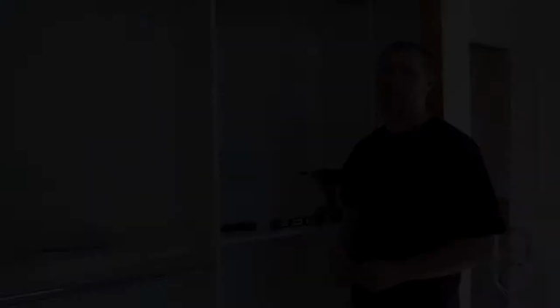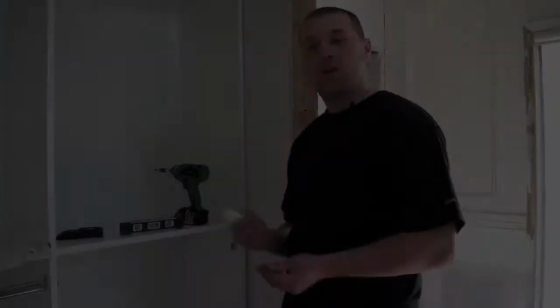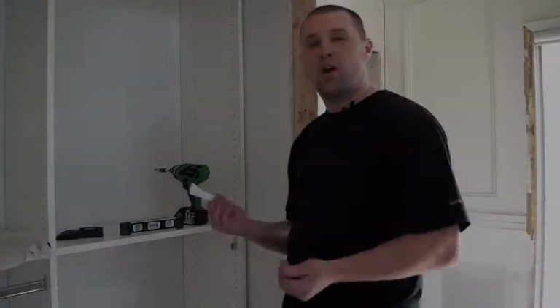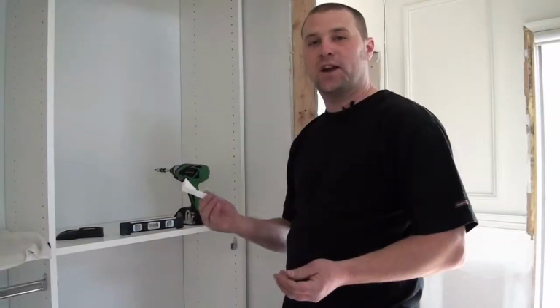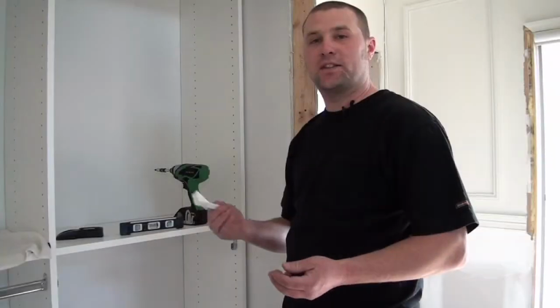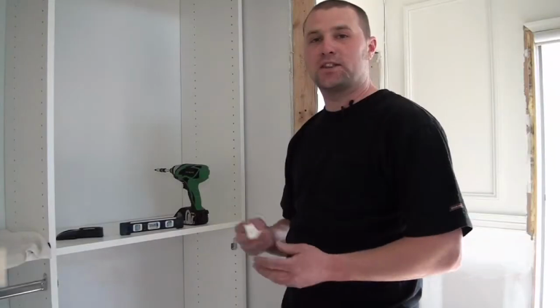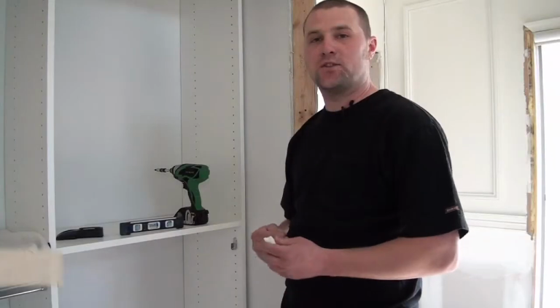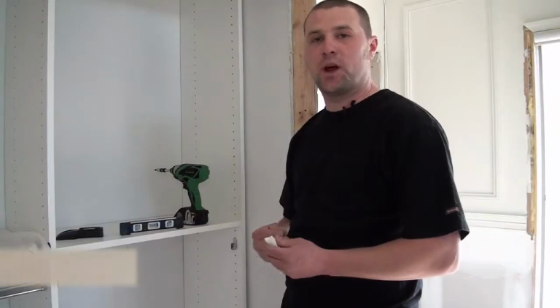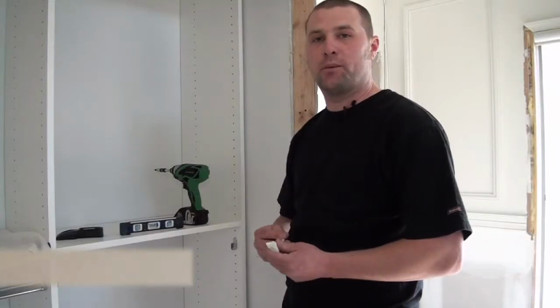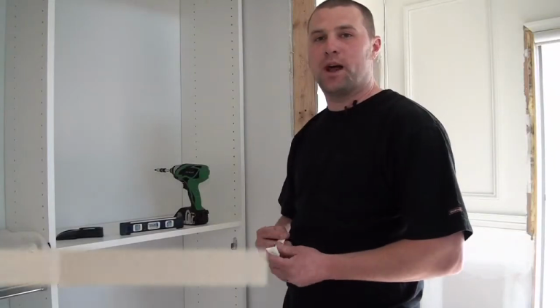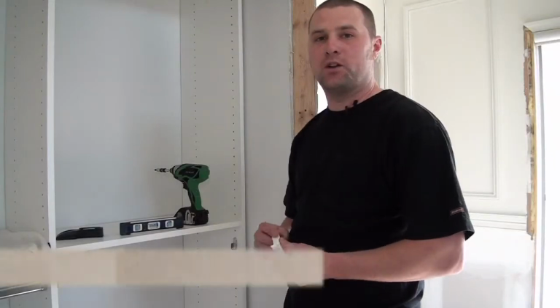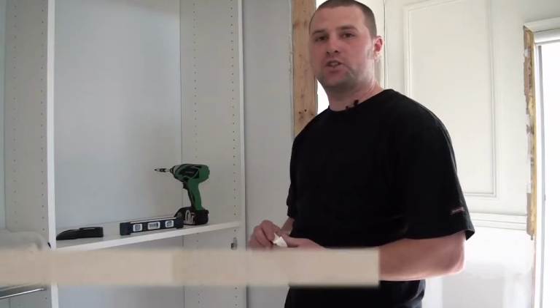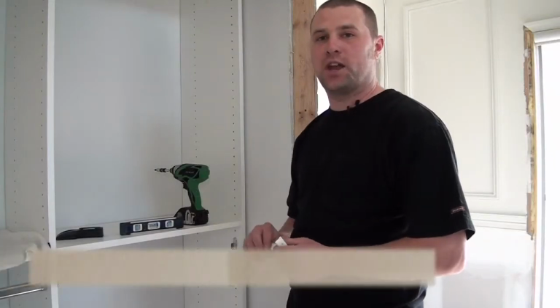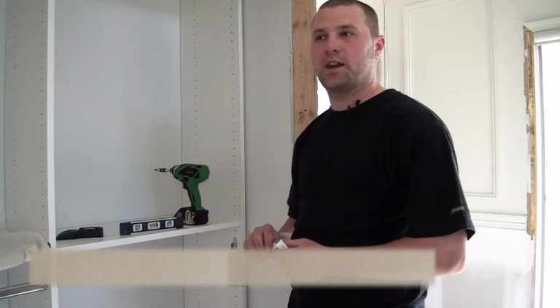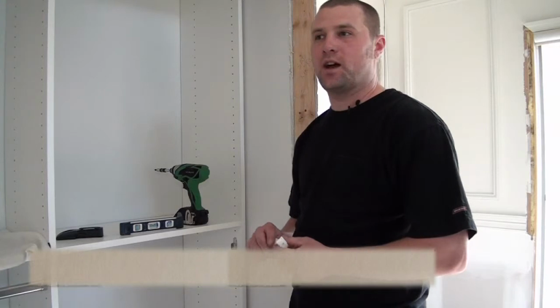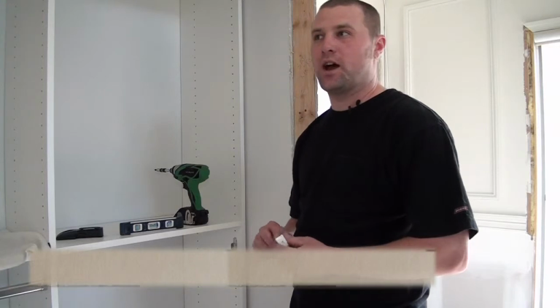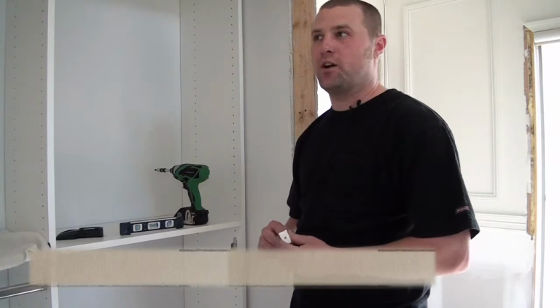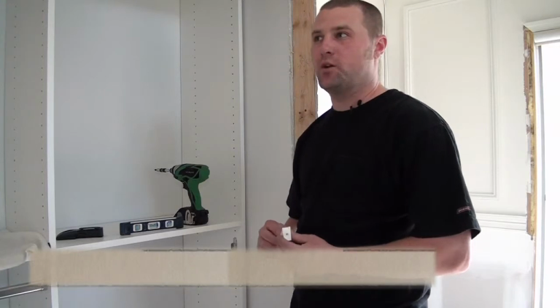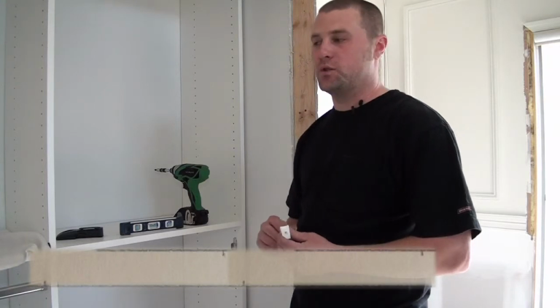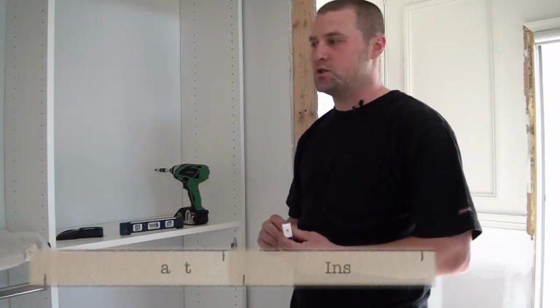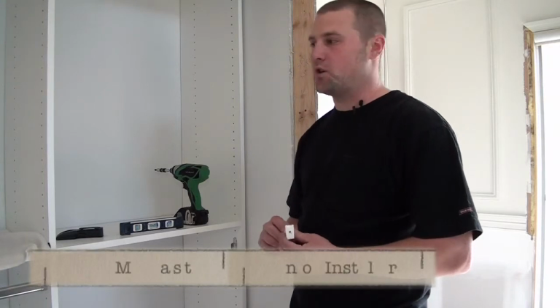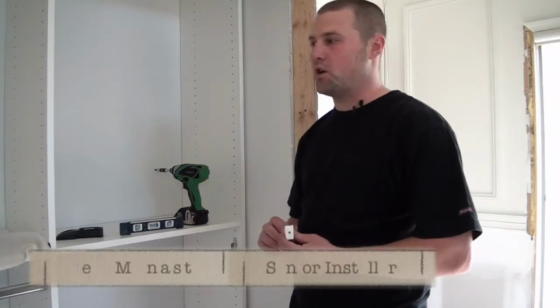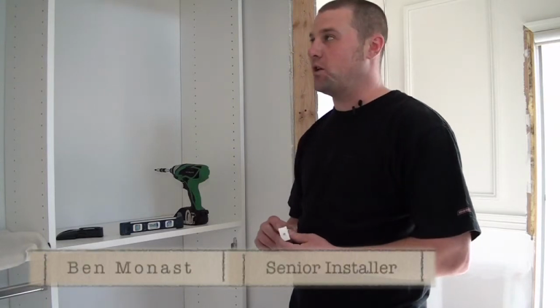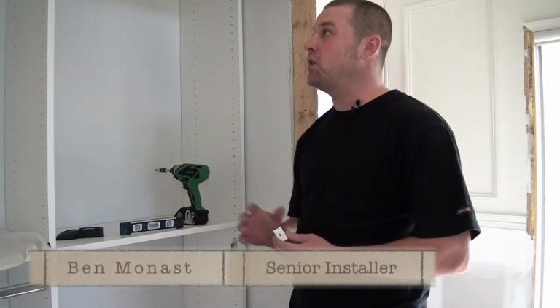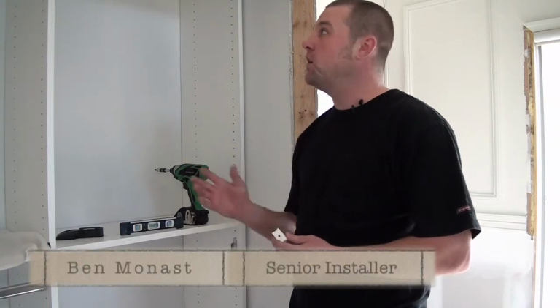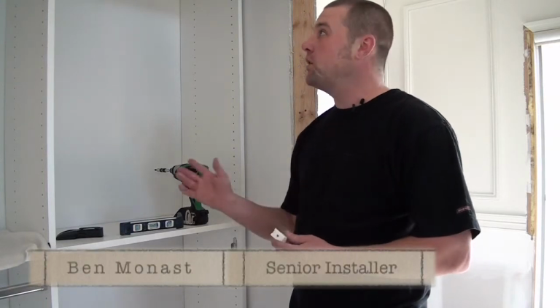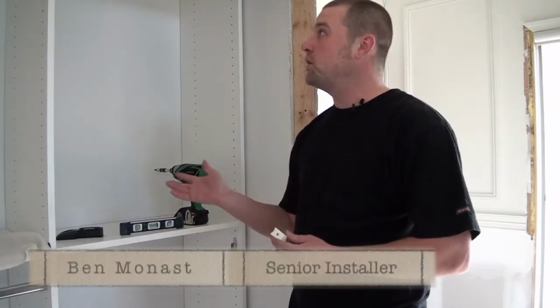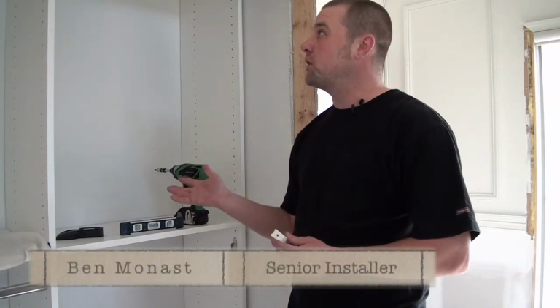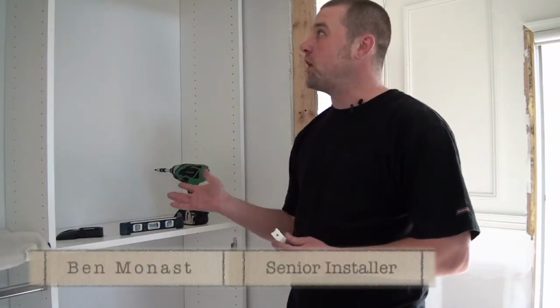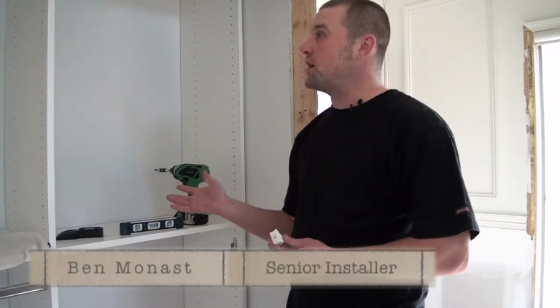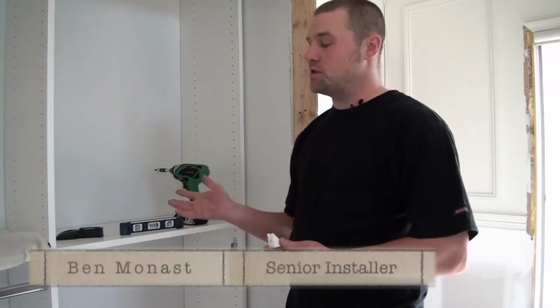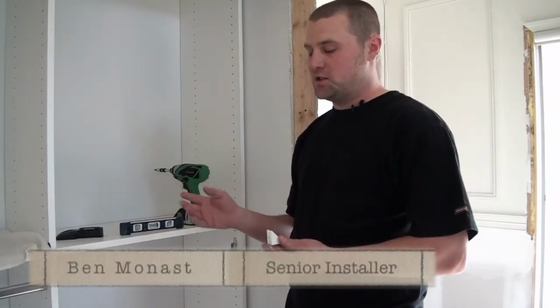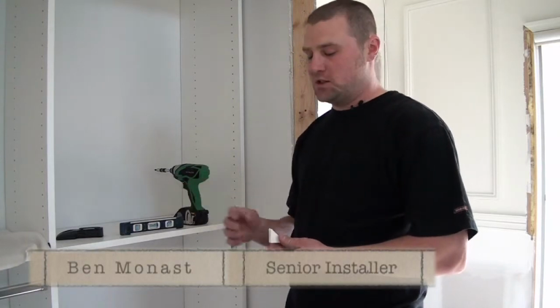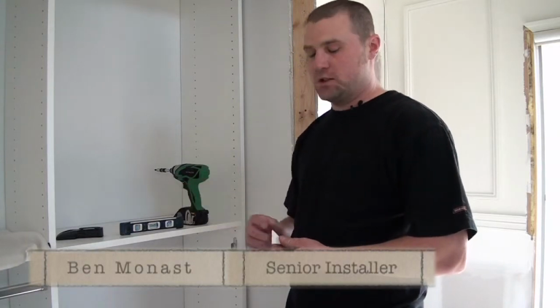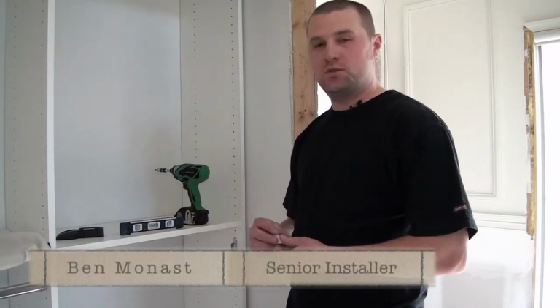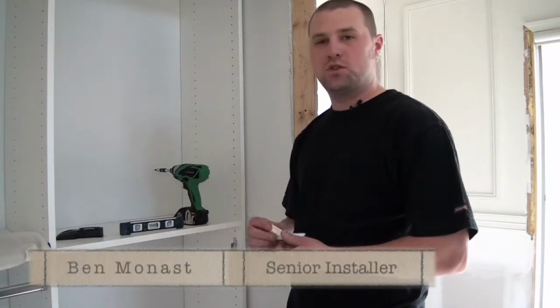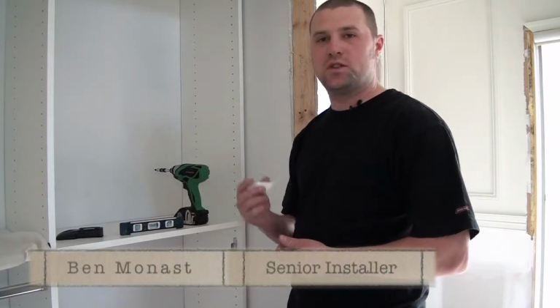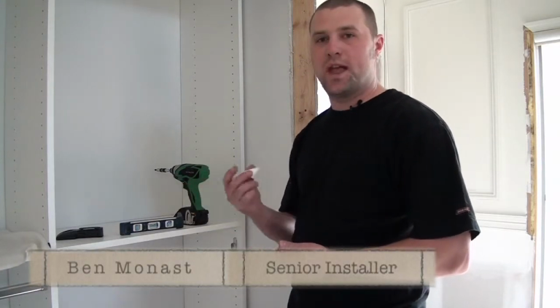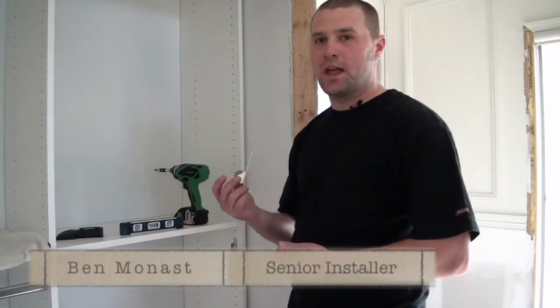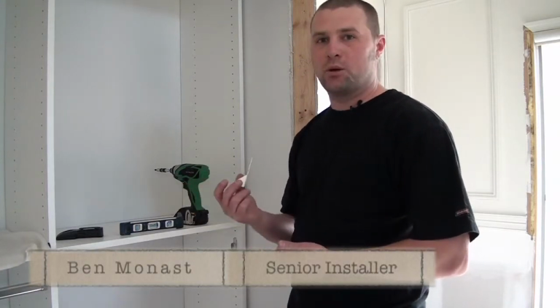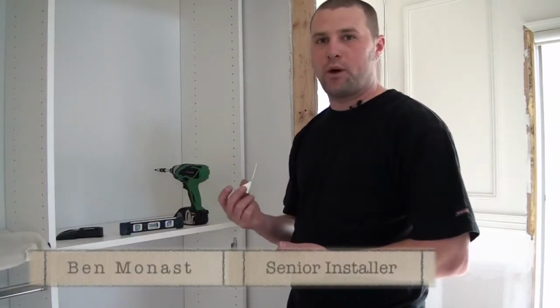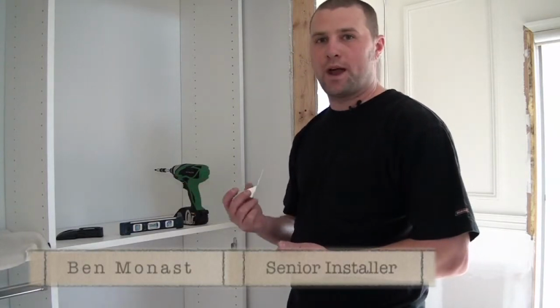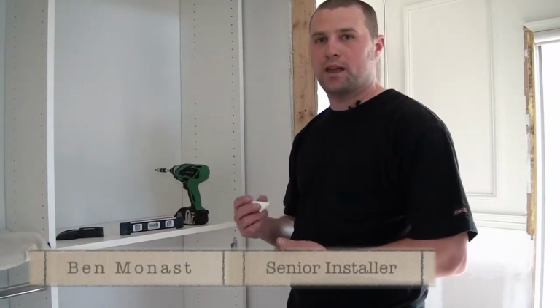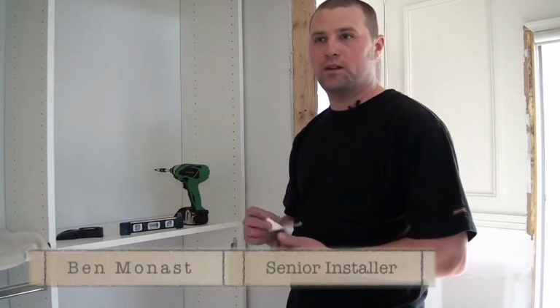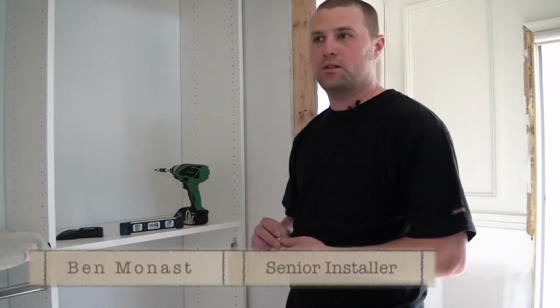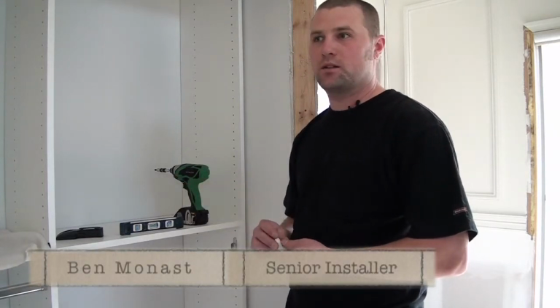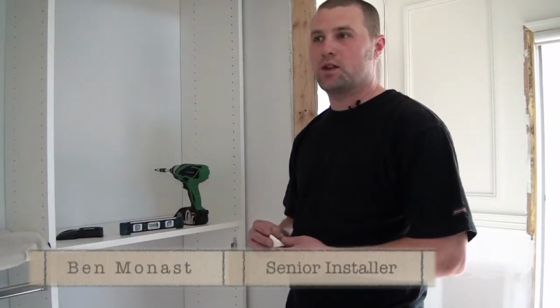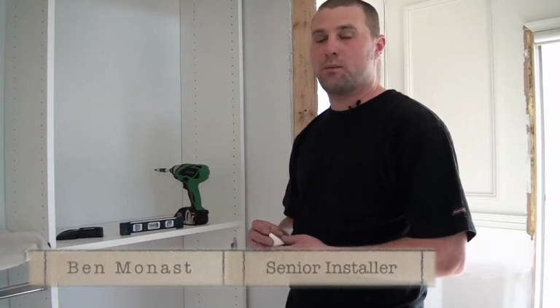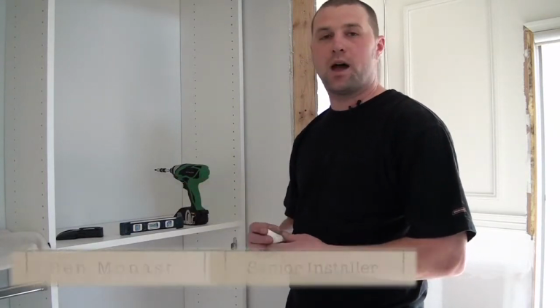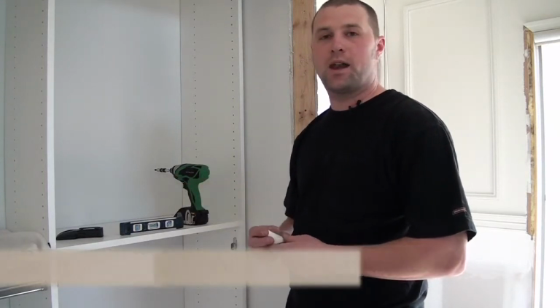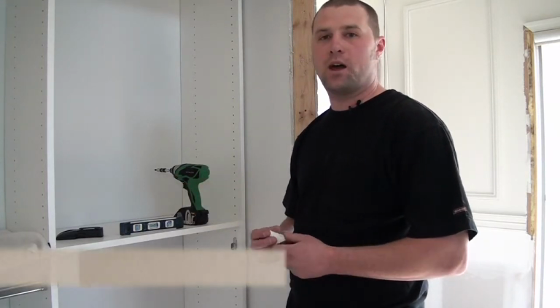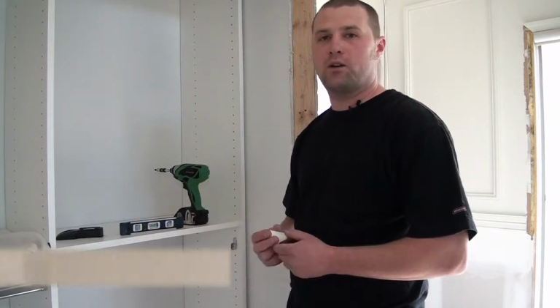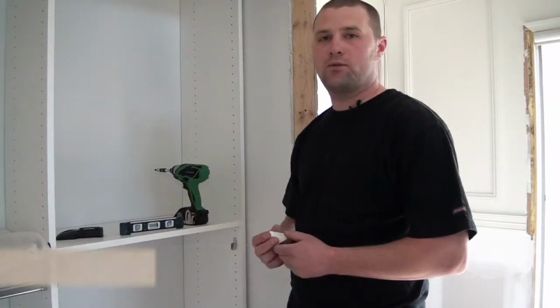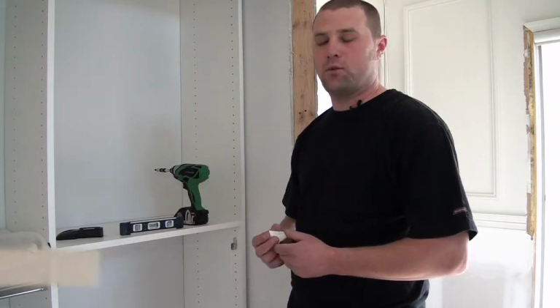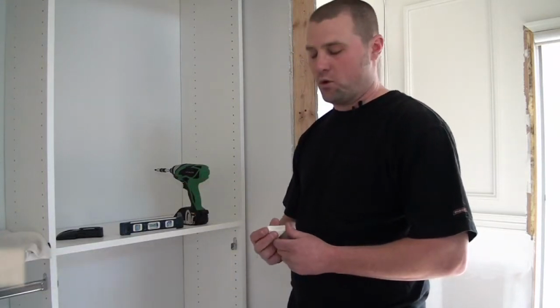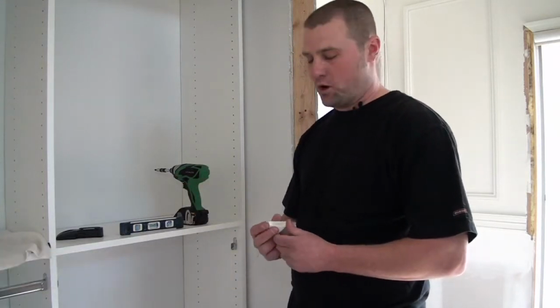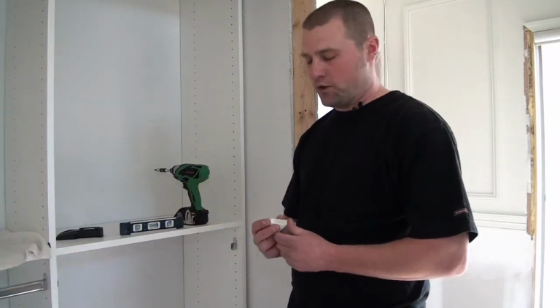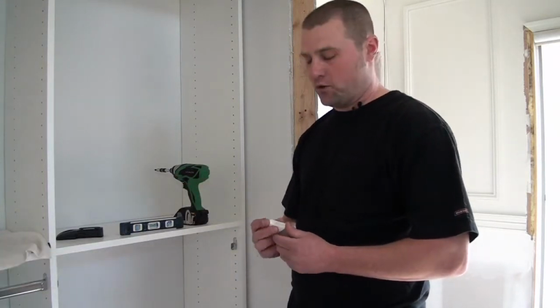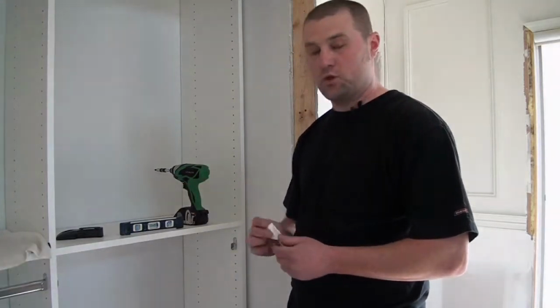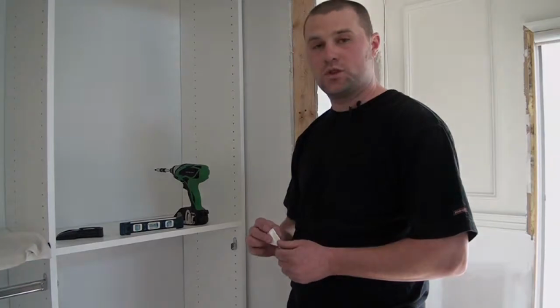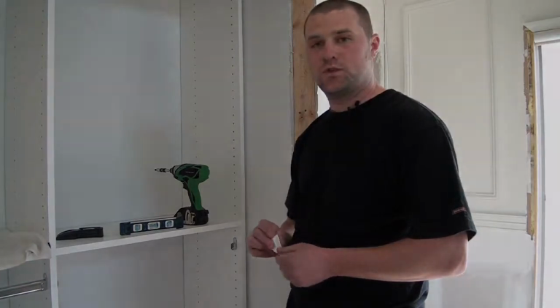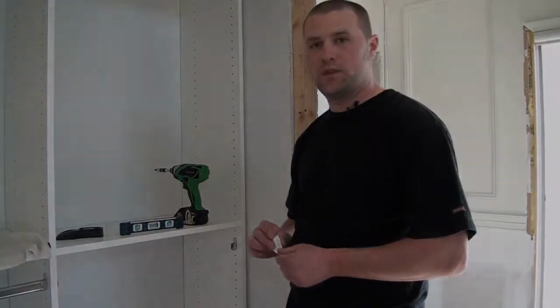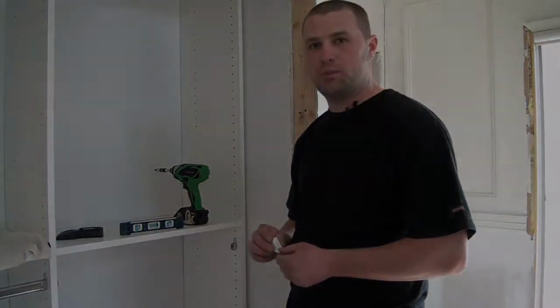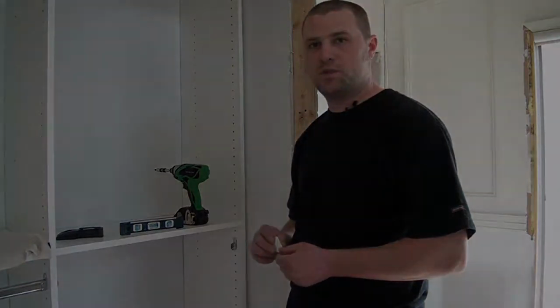Thanks for coming out and checking out how to install the closet systems using the angle bracket. Come on out for other useful tips.